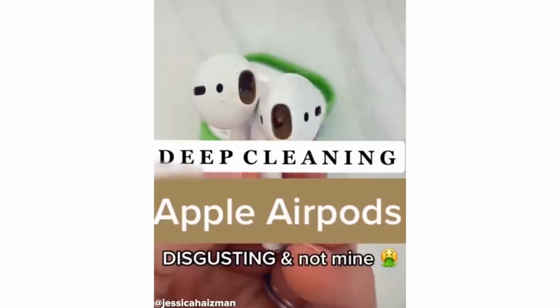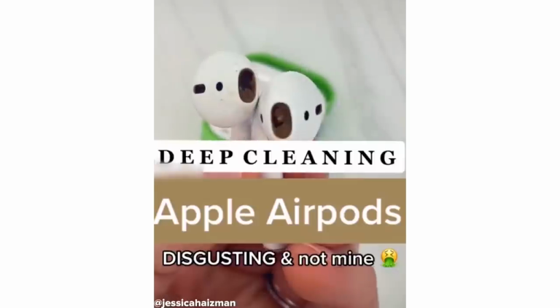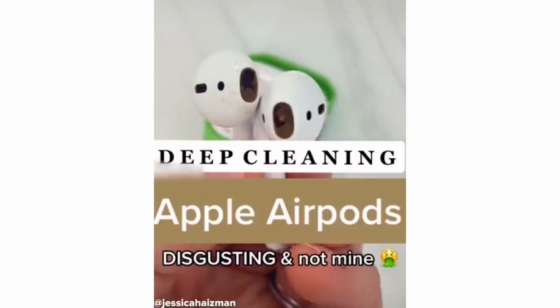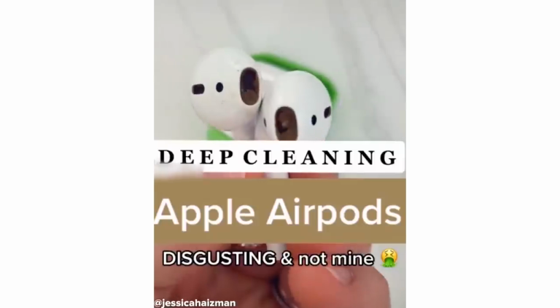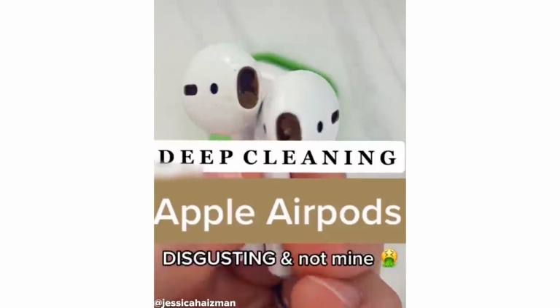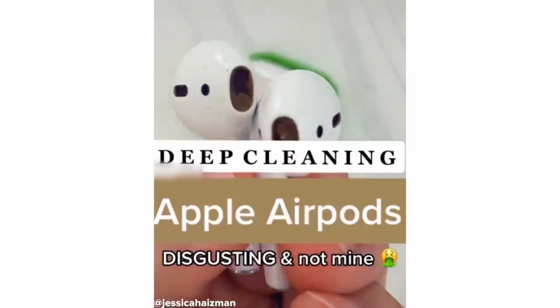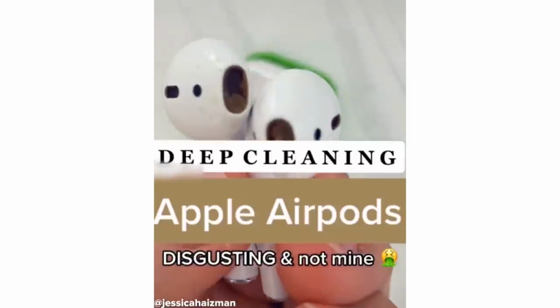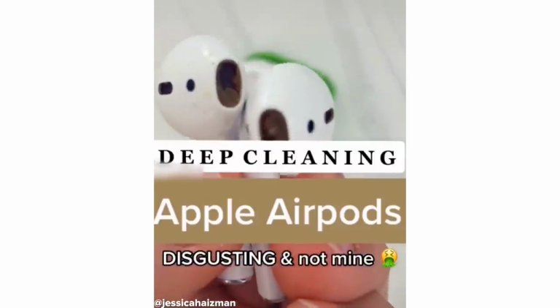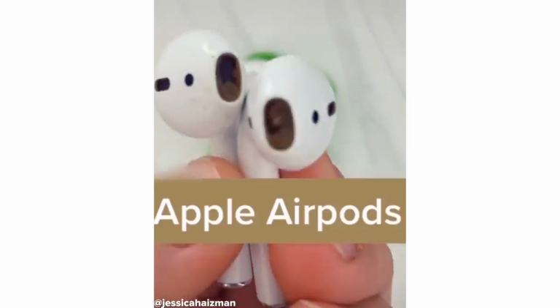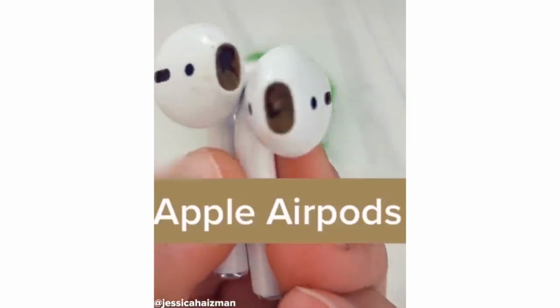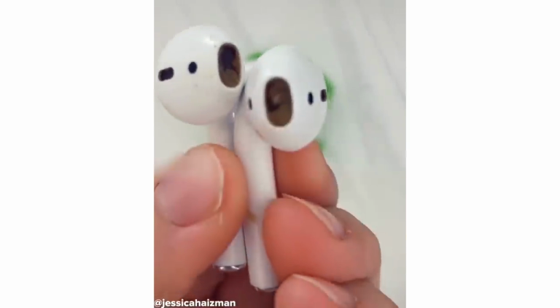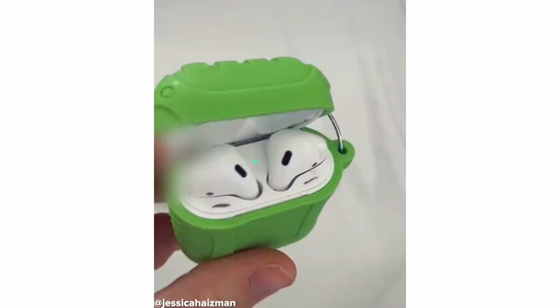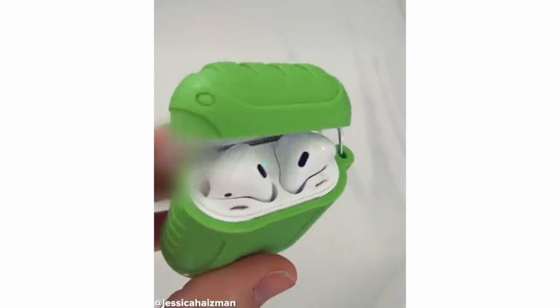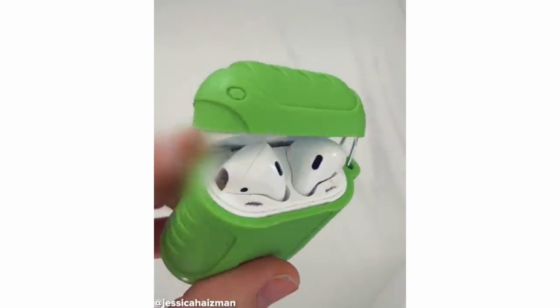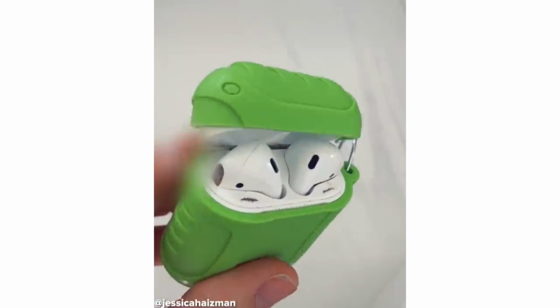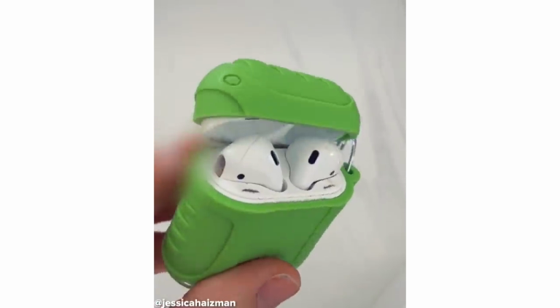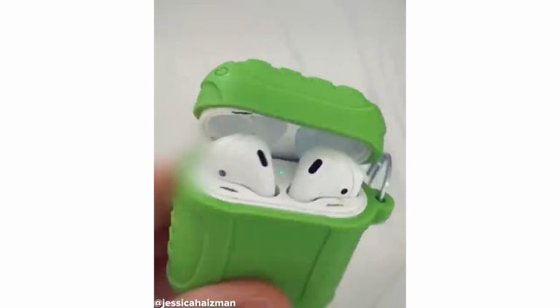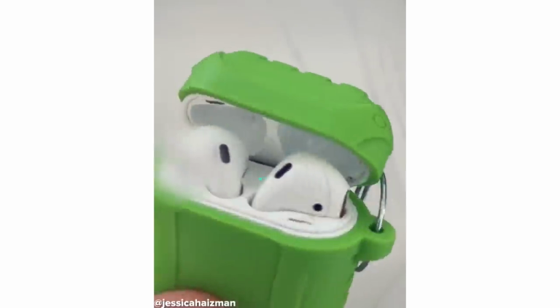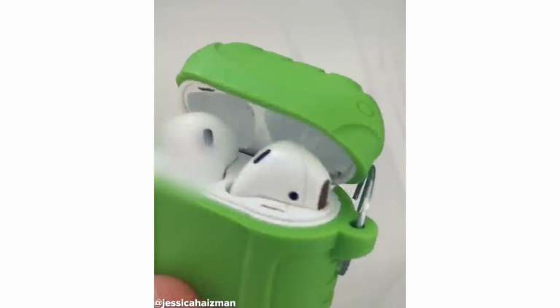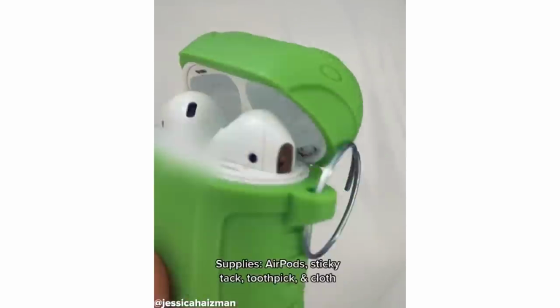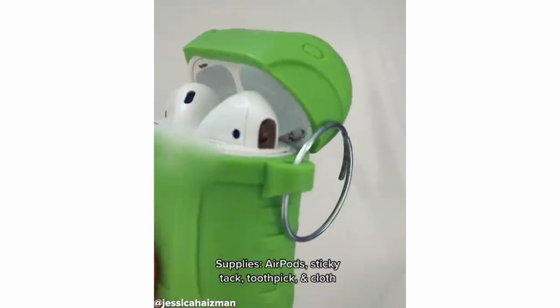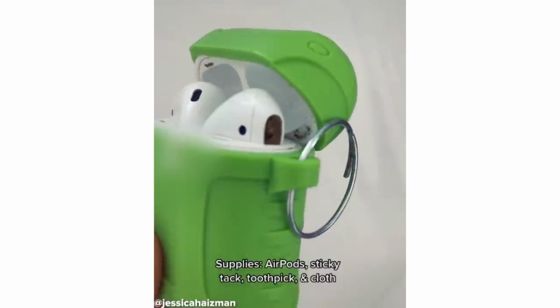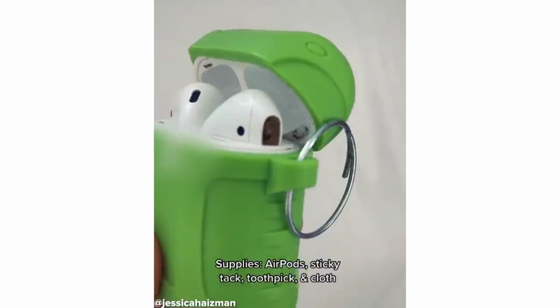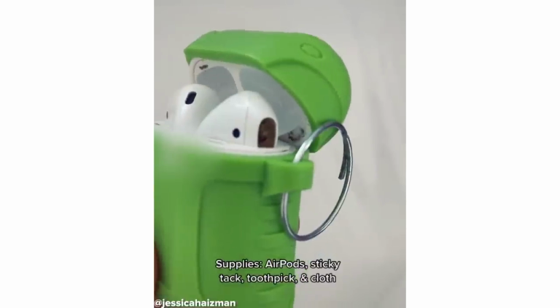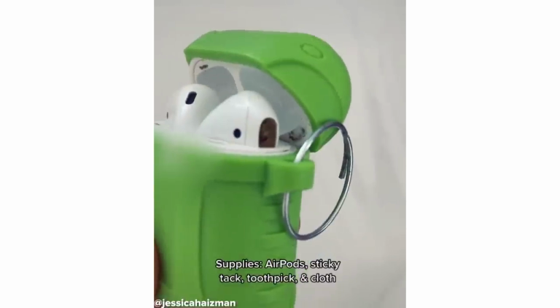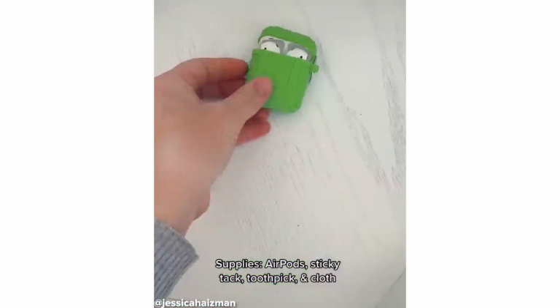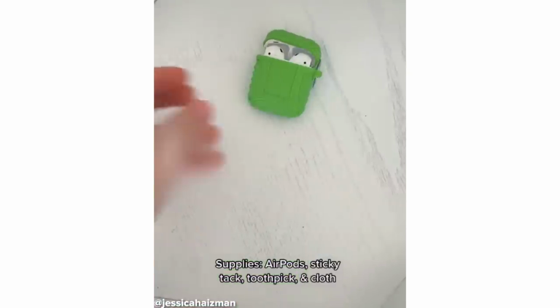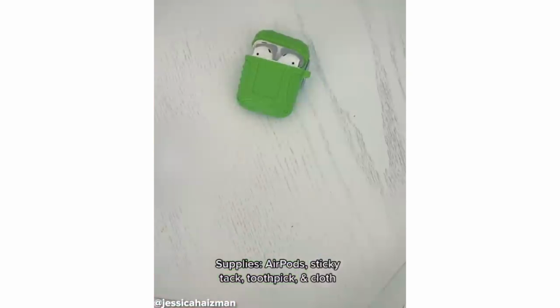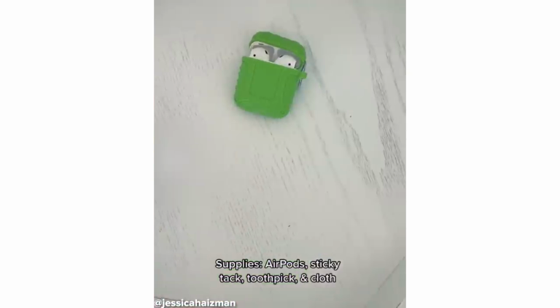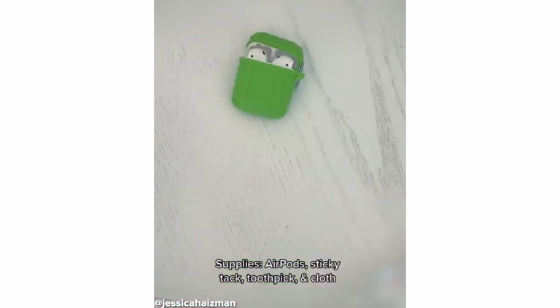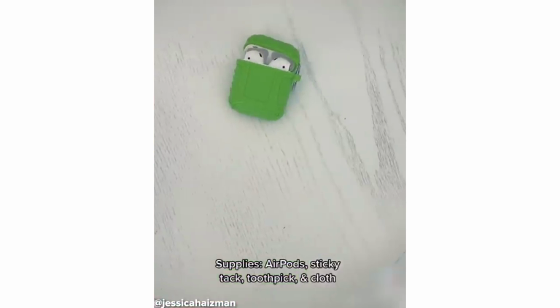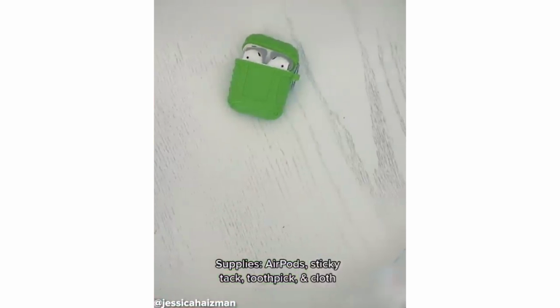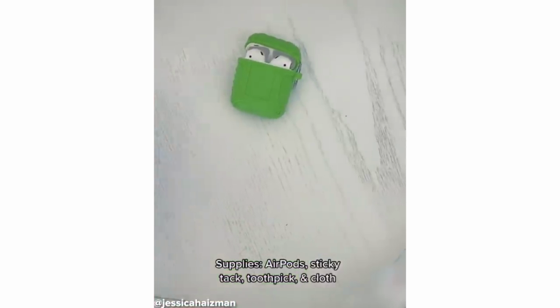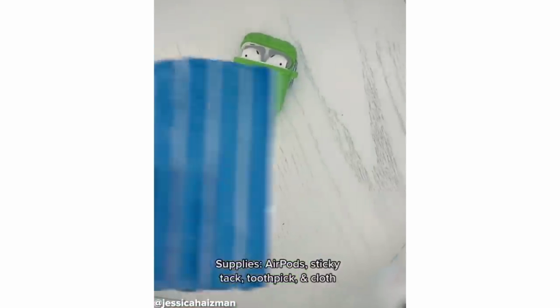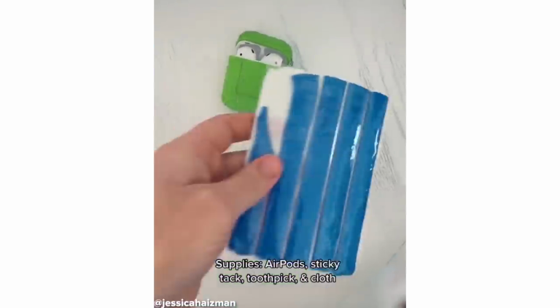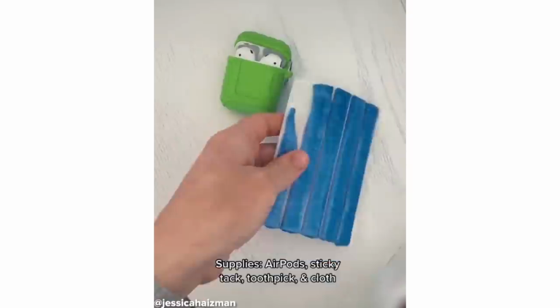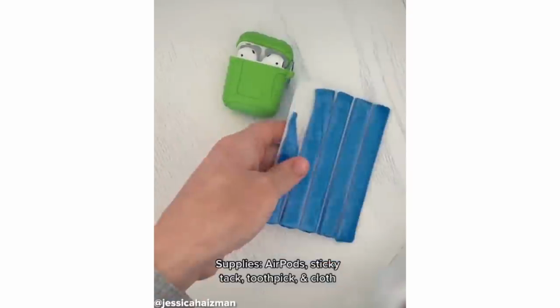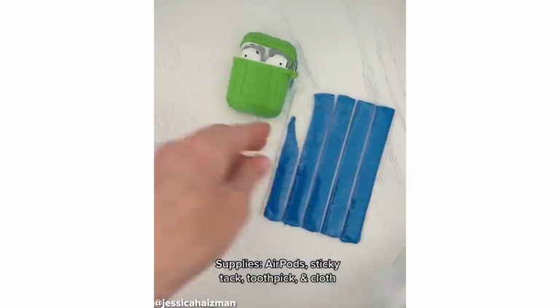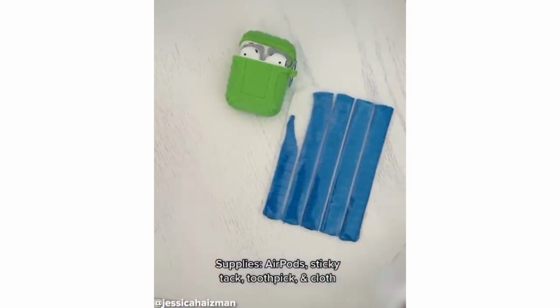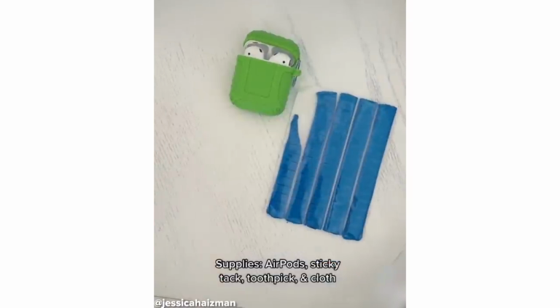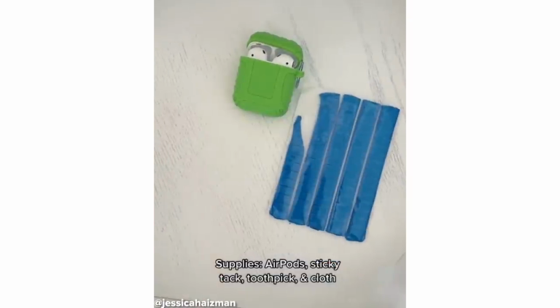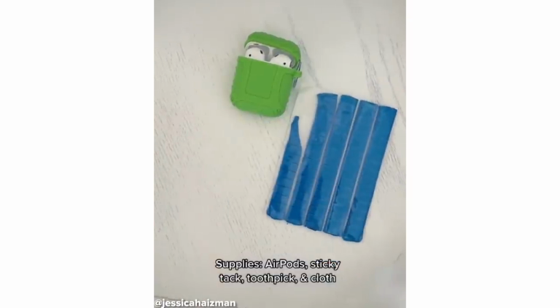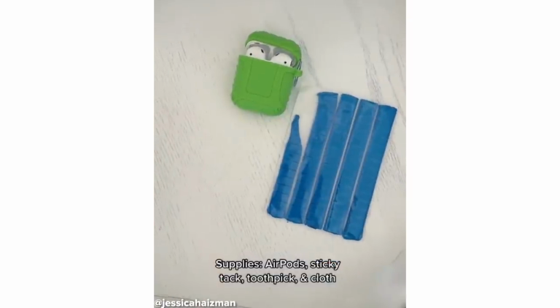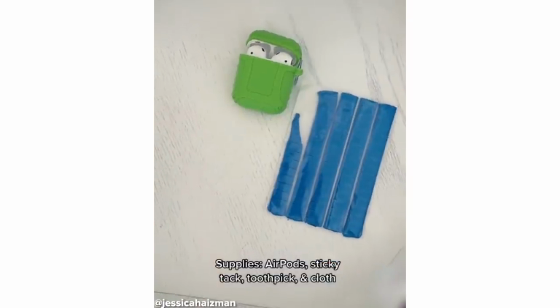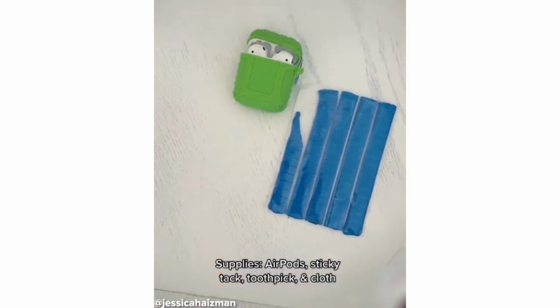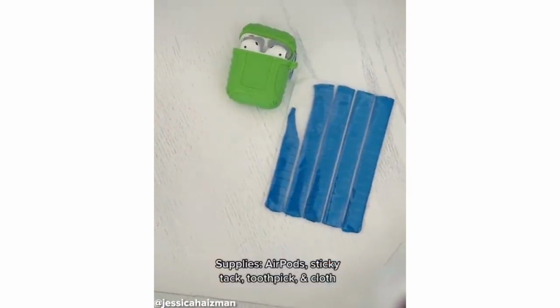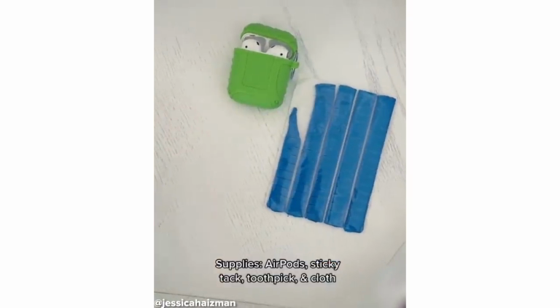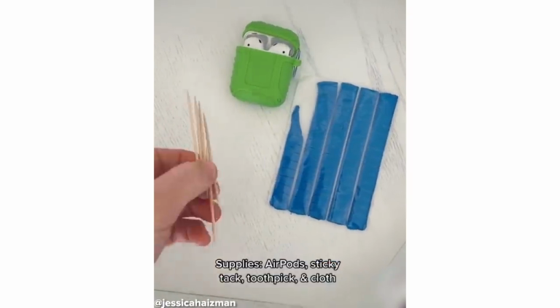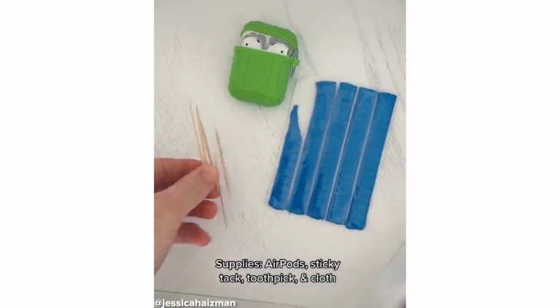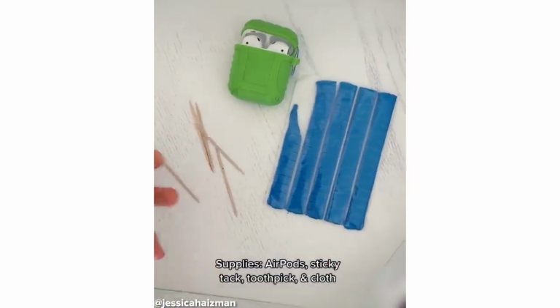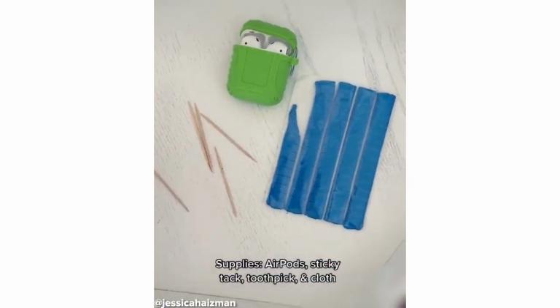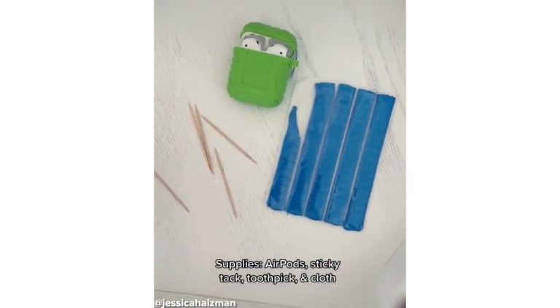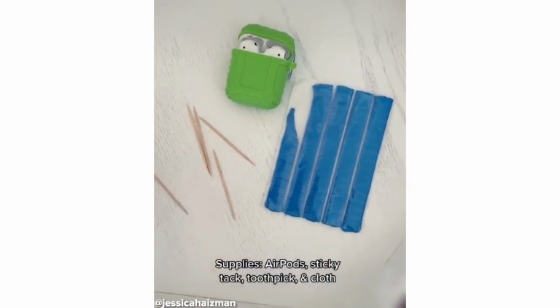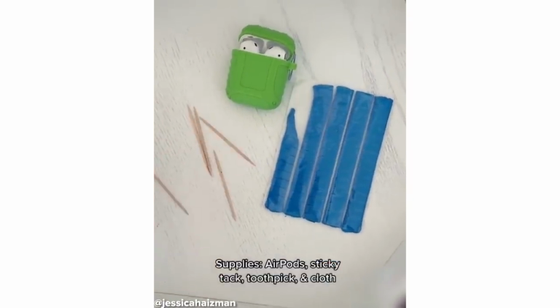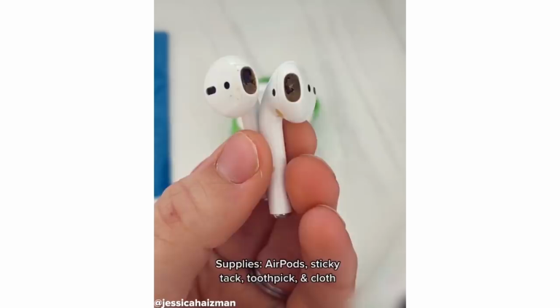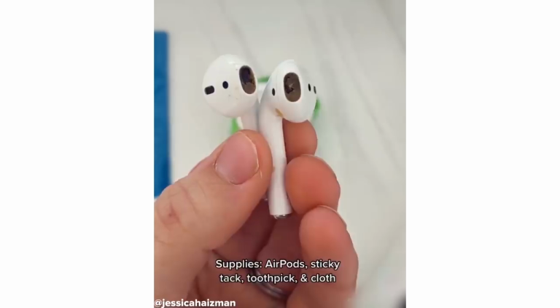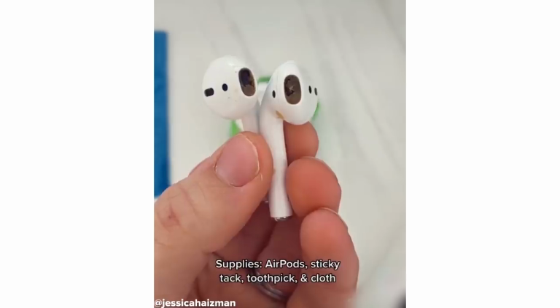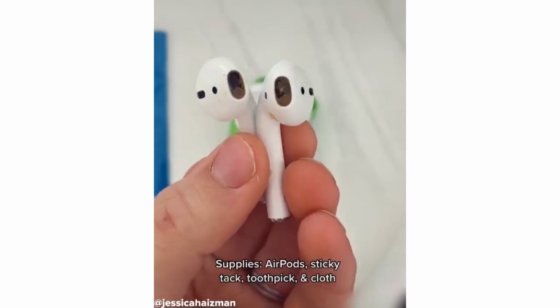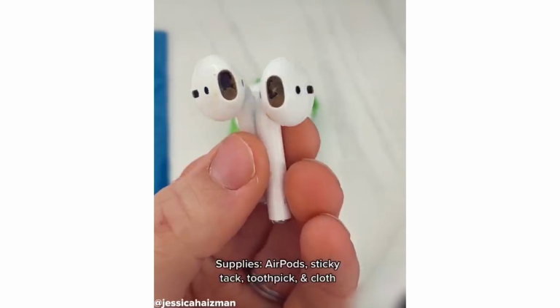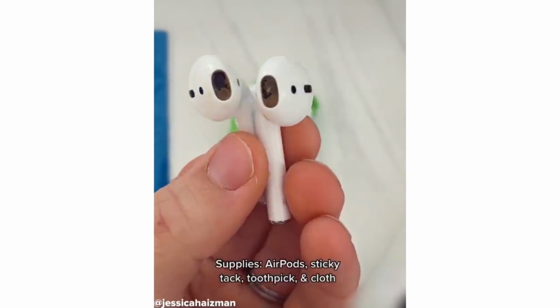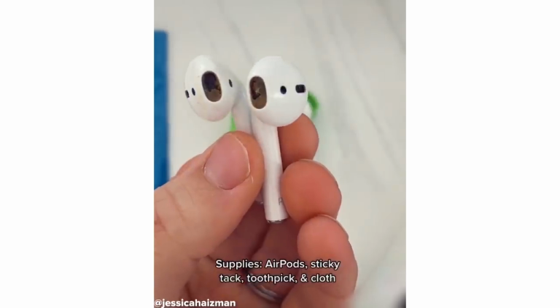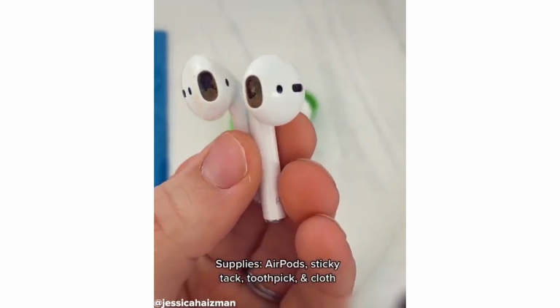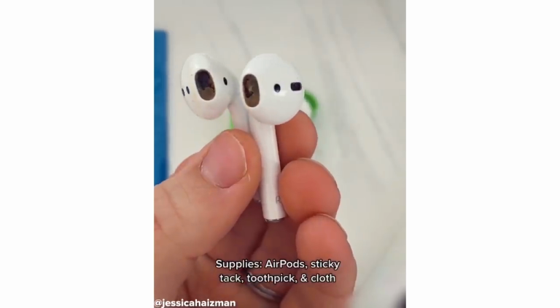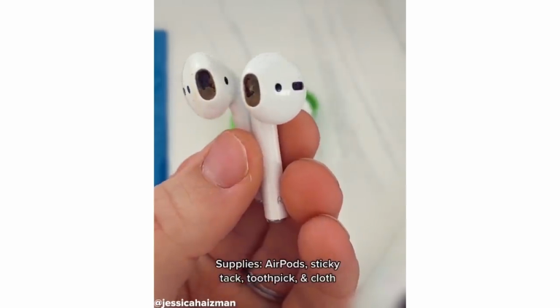If you want to learn how to clean your AirPods quickly and easily, then stick around. First, you need to grab your AirPods, sticky tack, toothpicks, and a microfiber cloth.